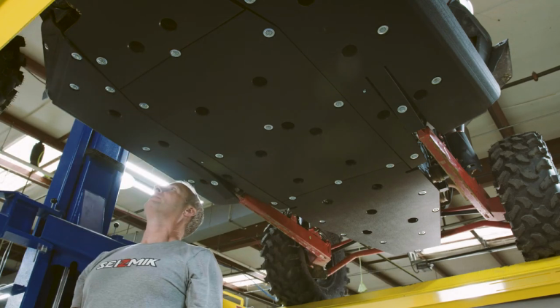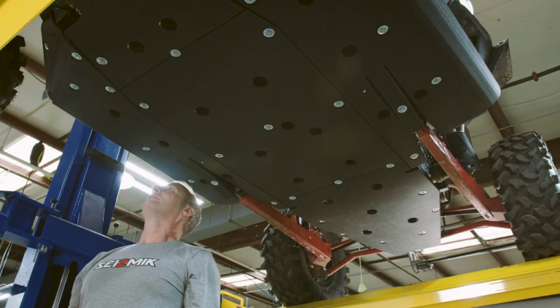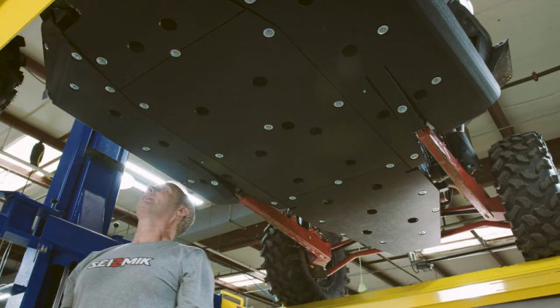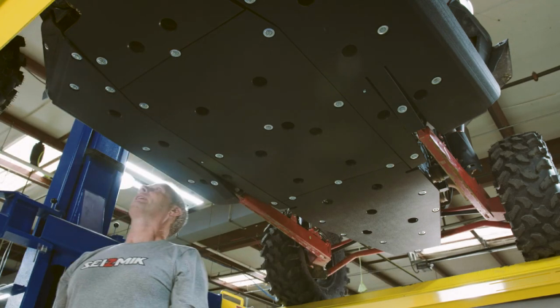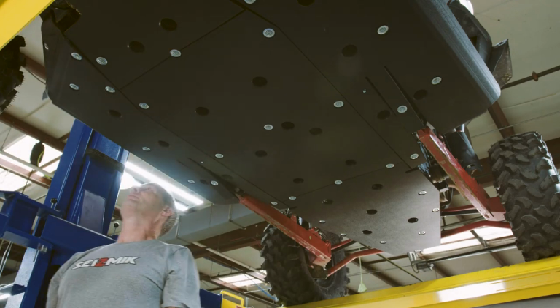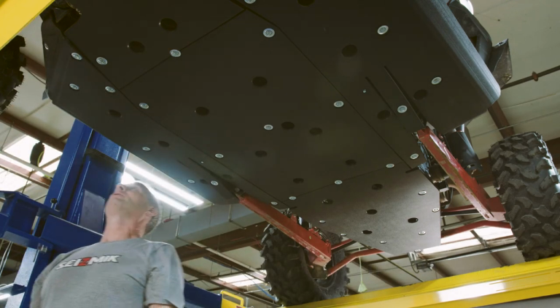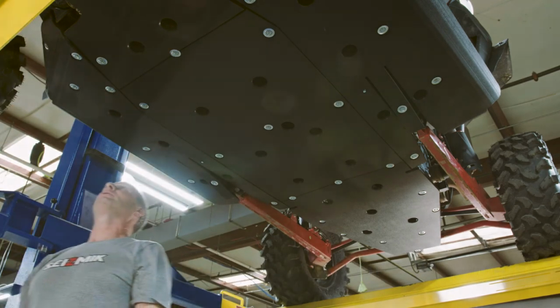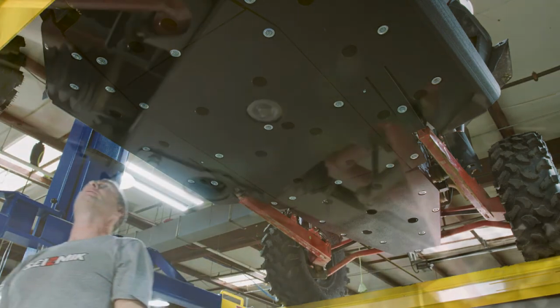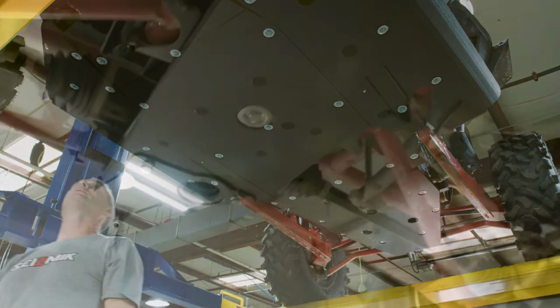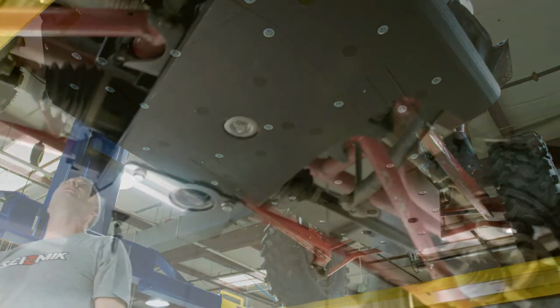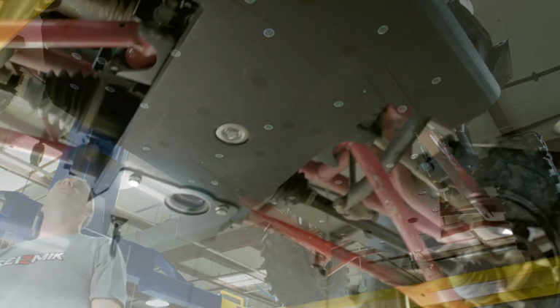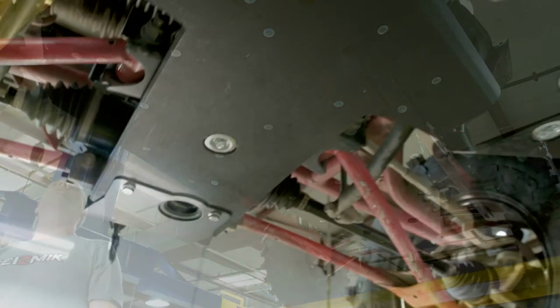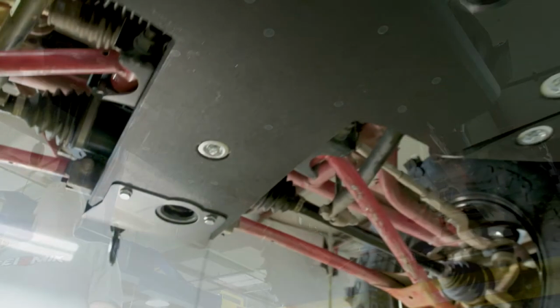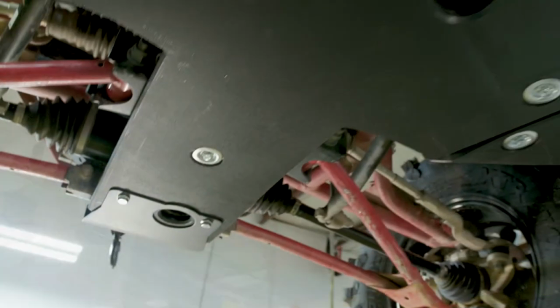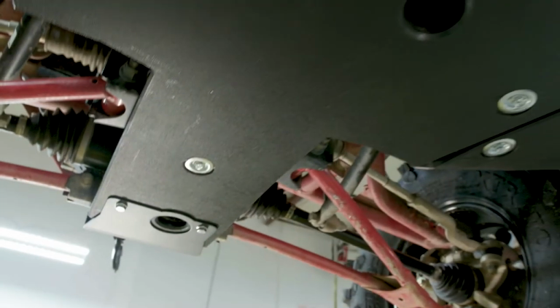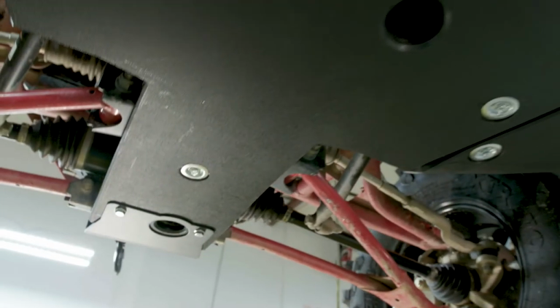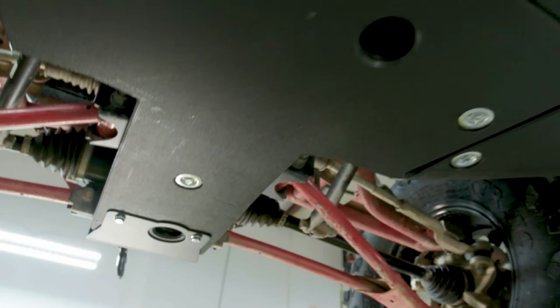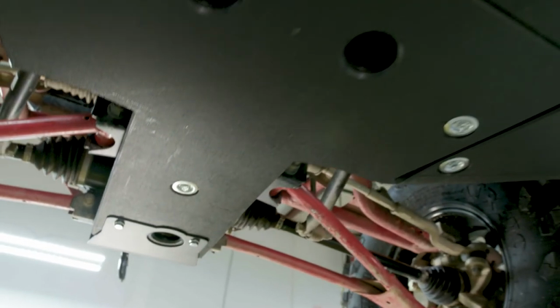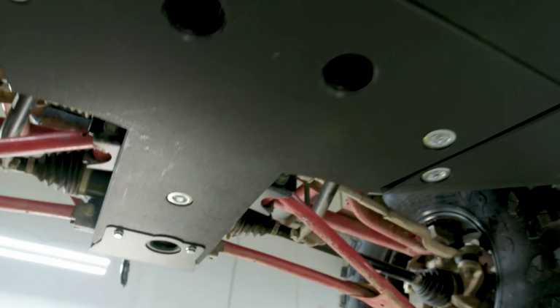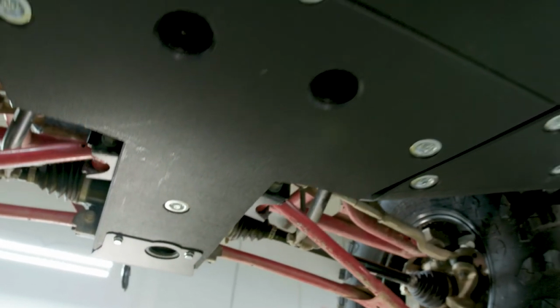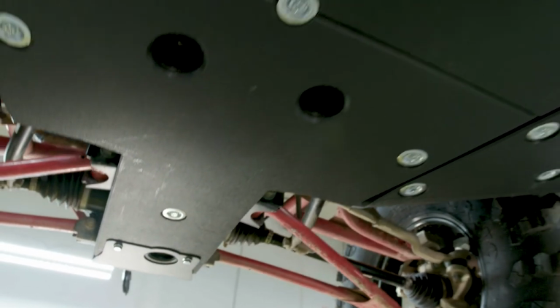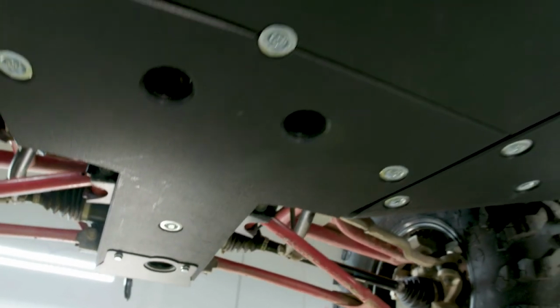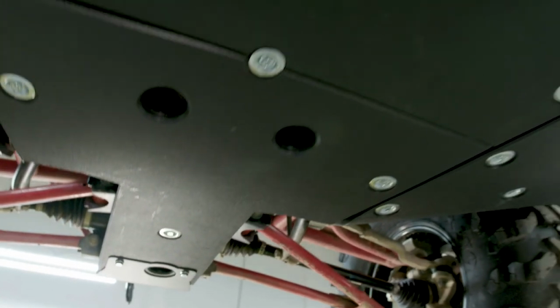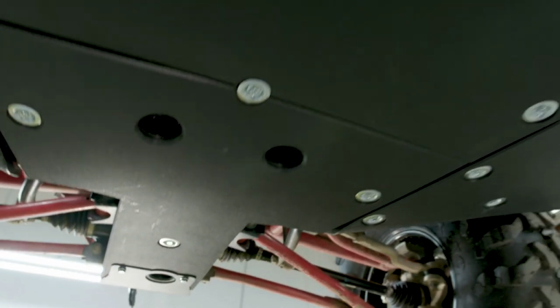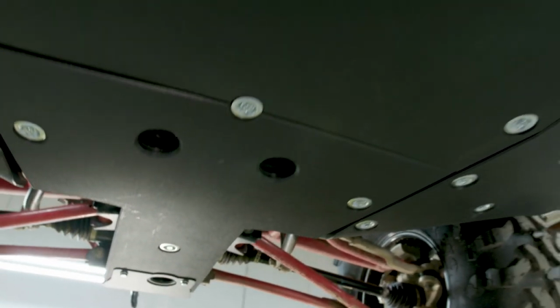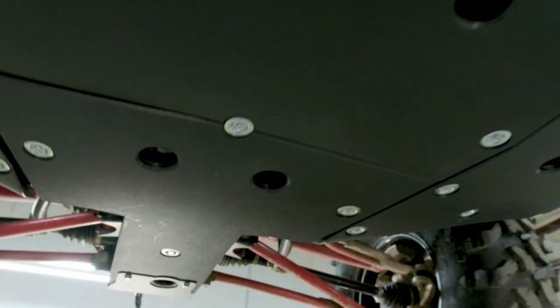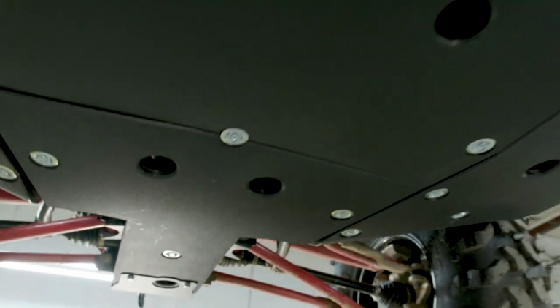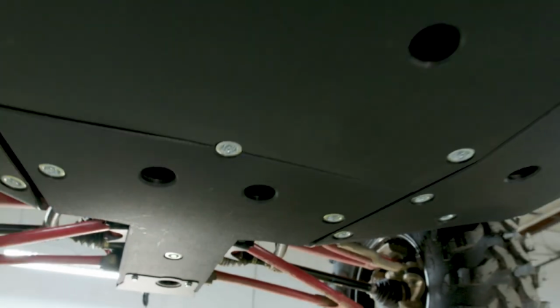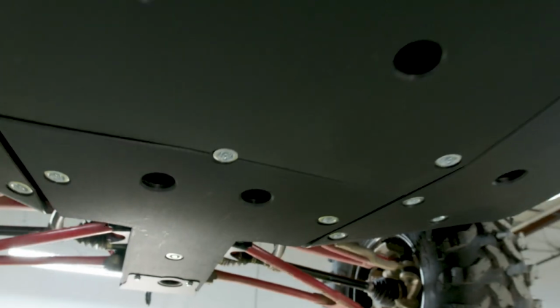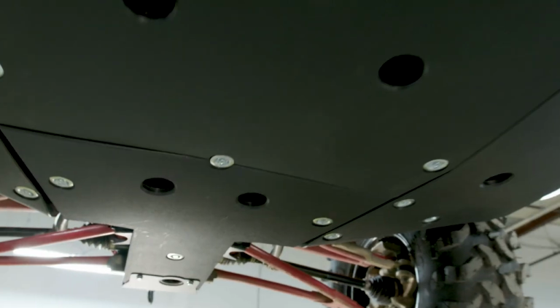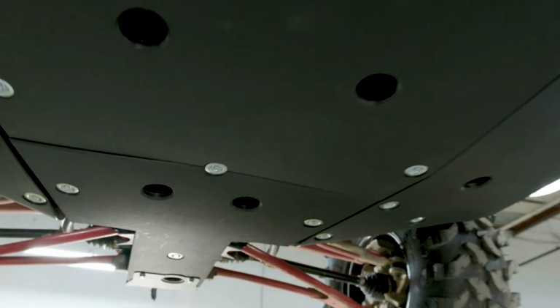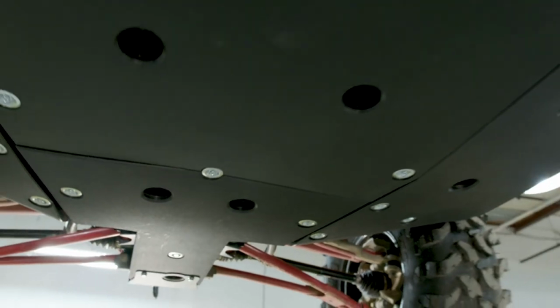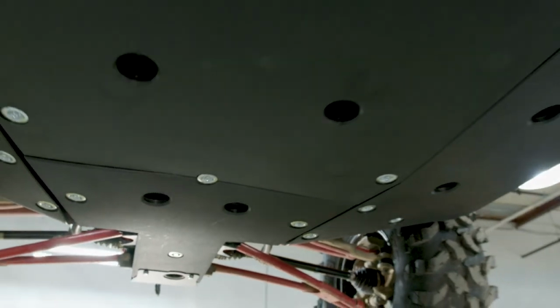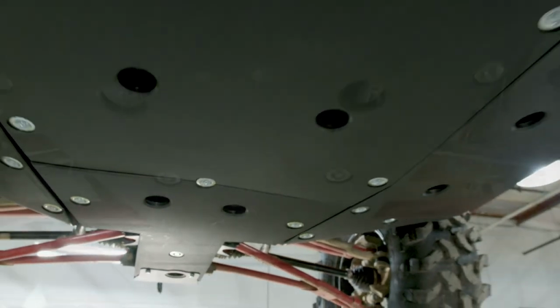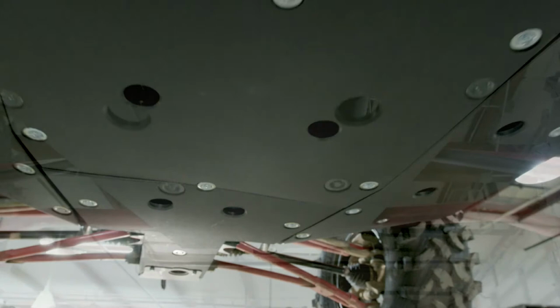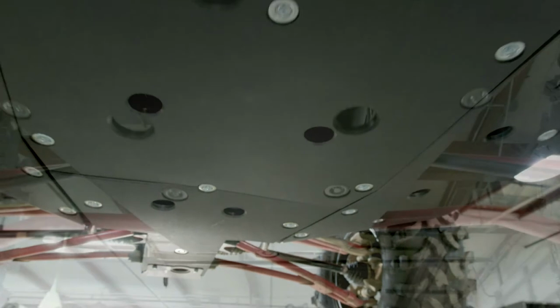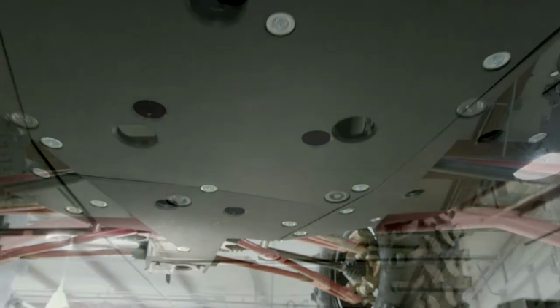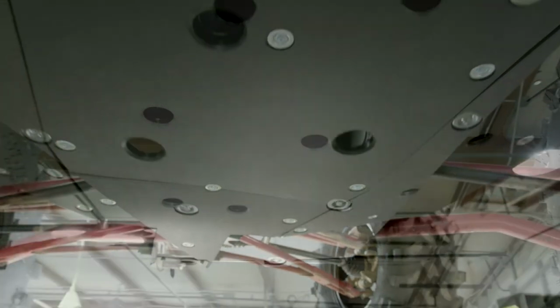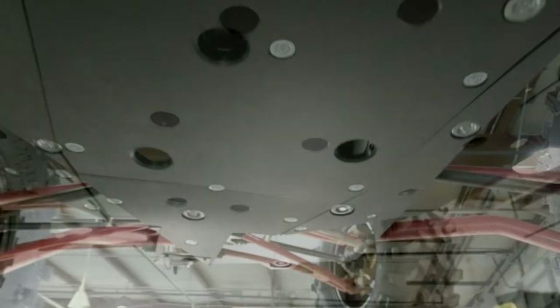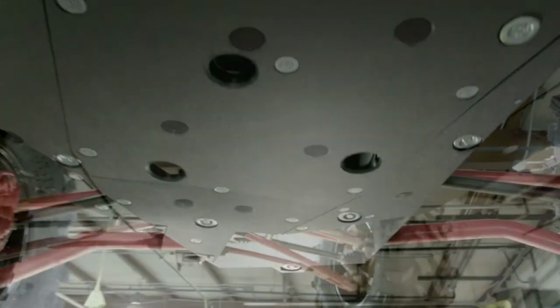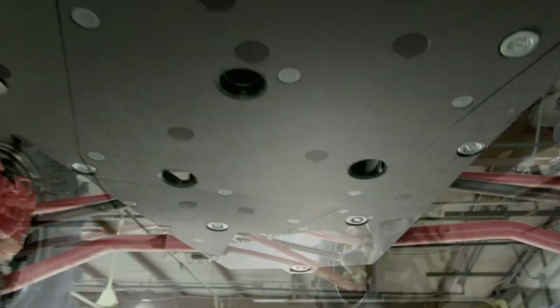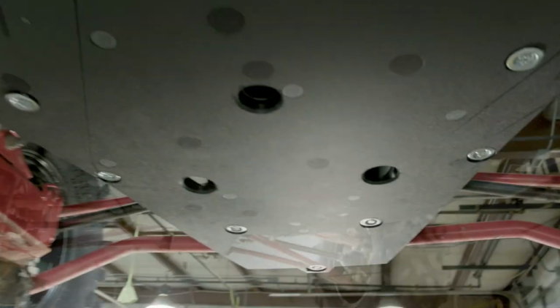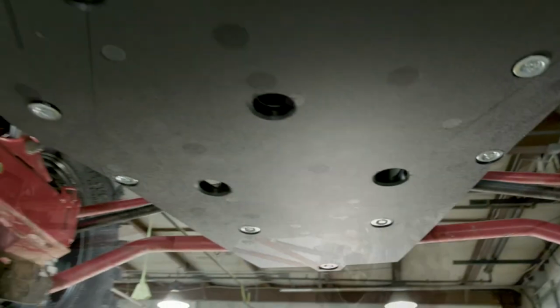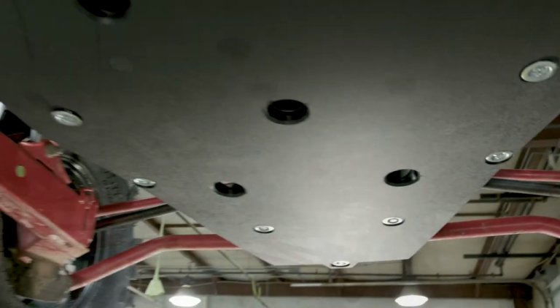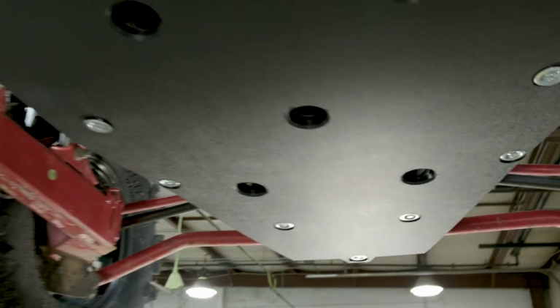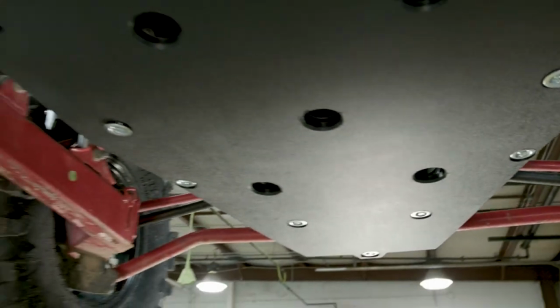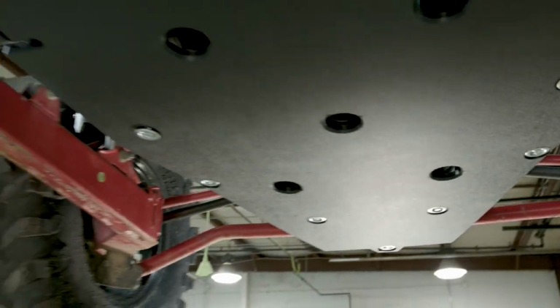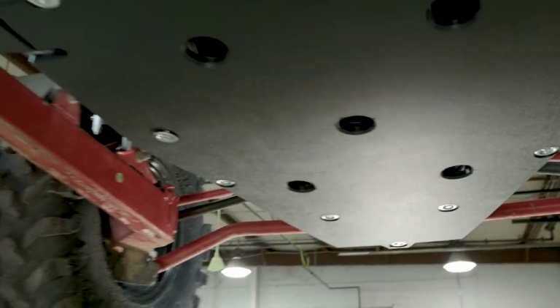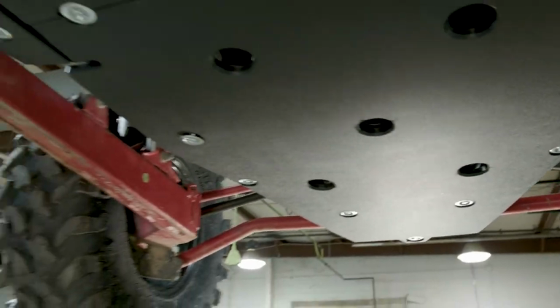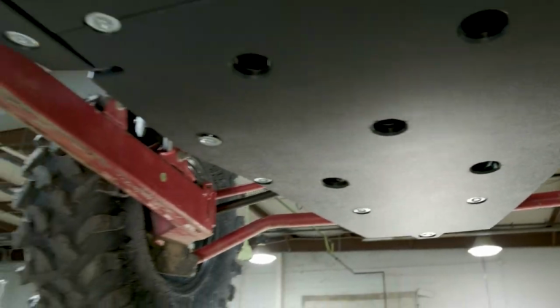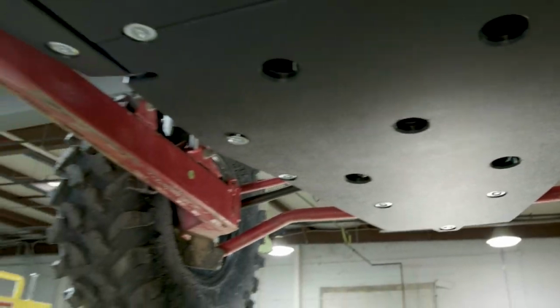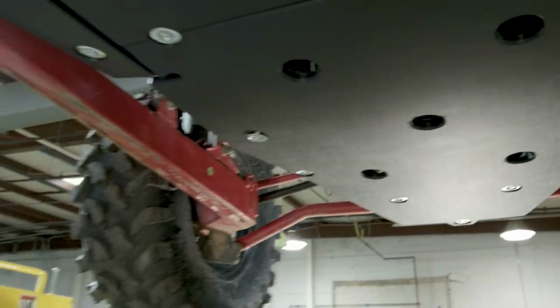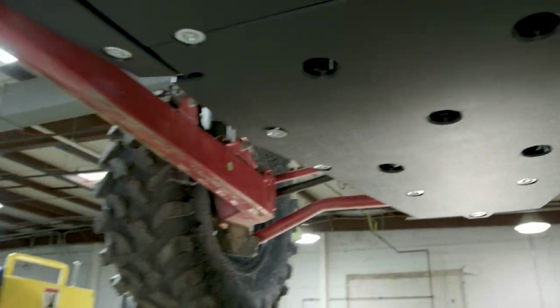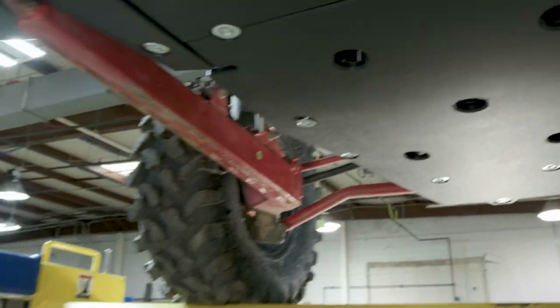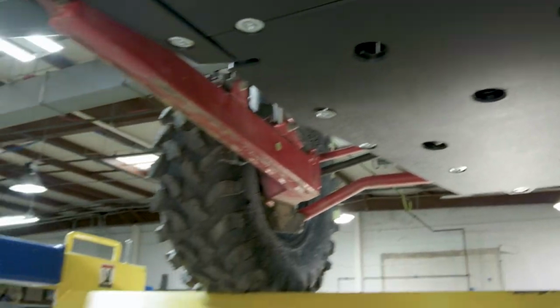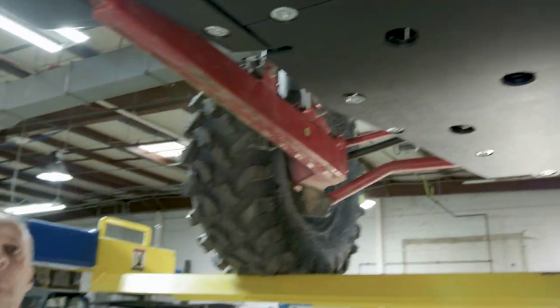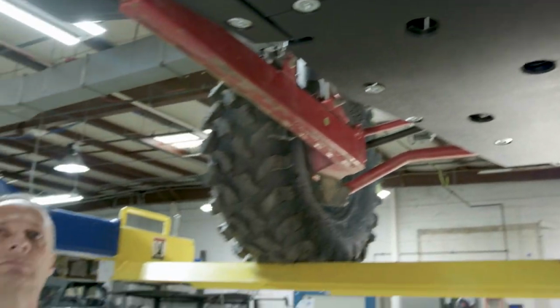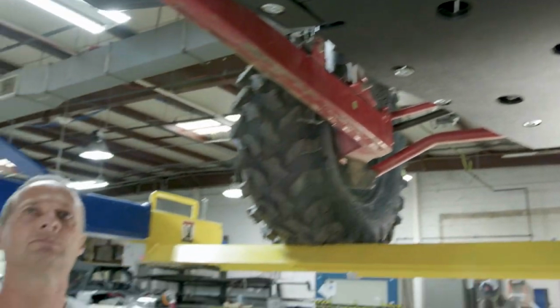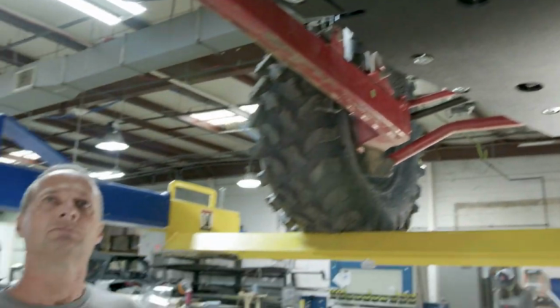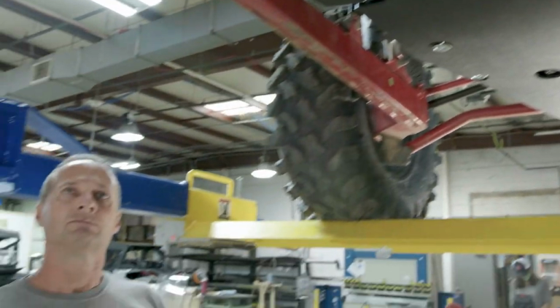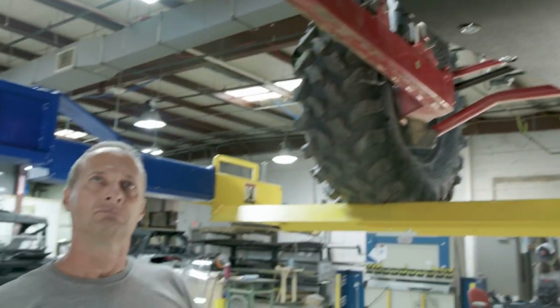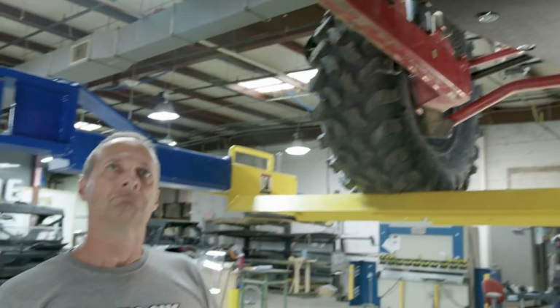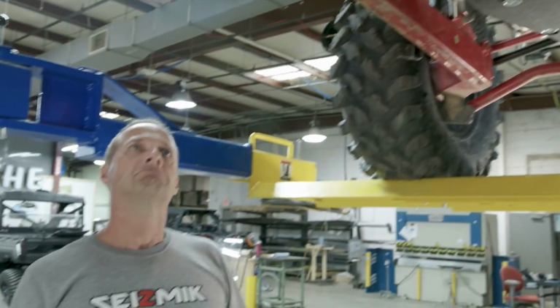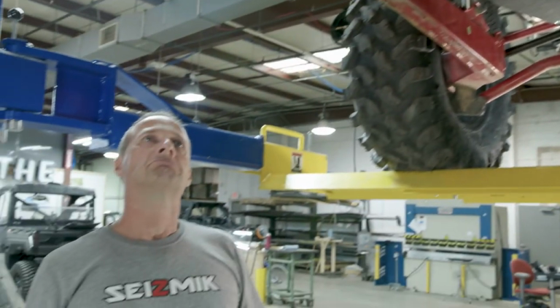After that, you're all done. Now you can enjoy your next ride even more knowing that your undercarriage is well protected with Seismic.